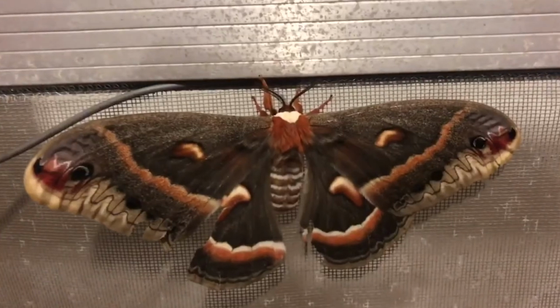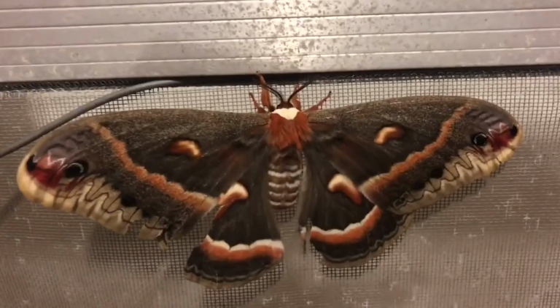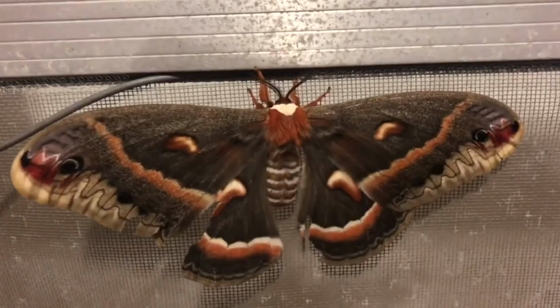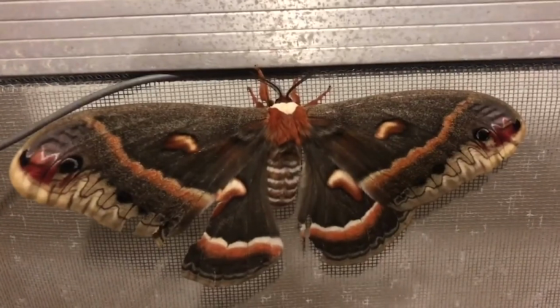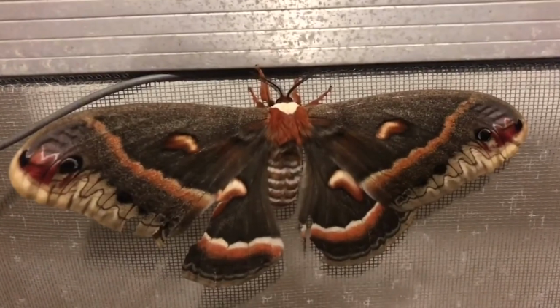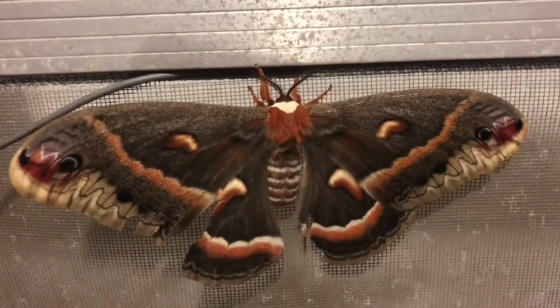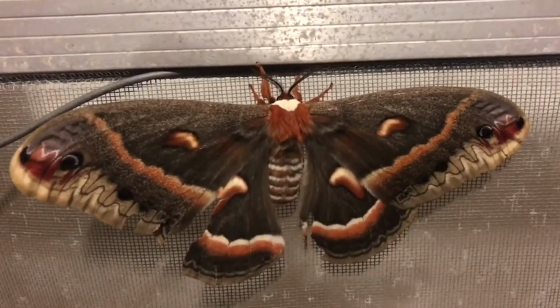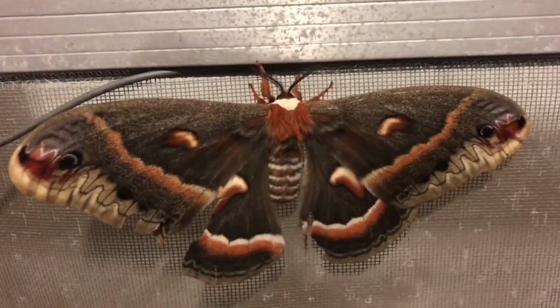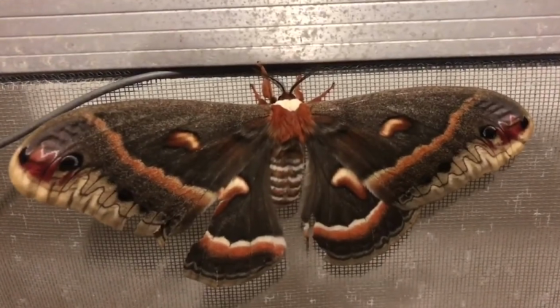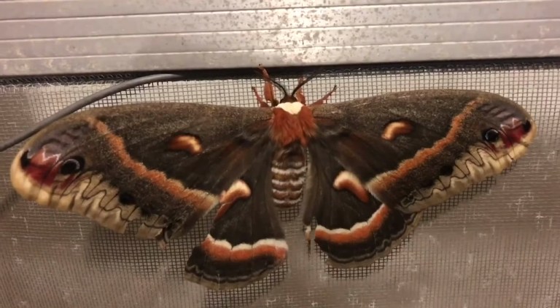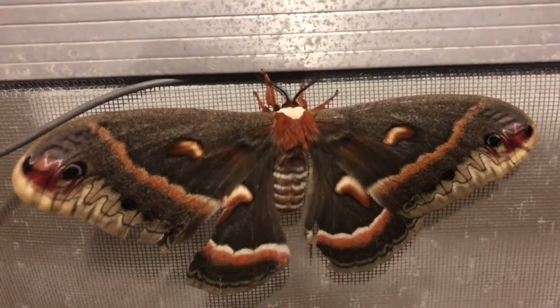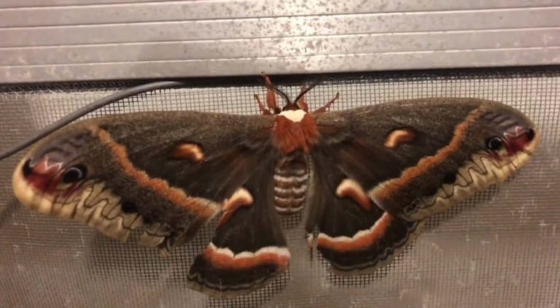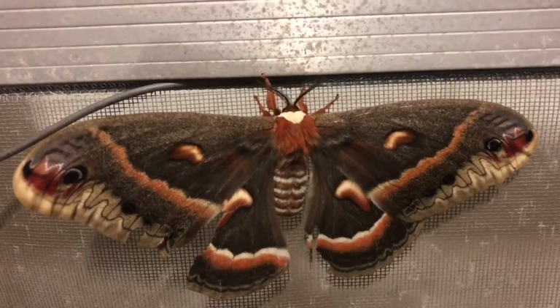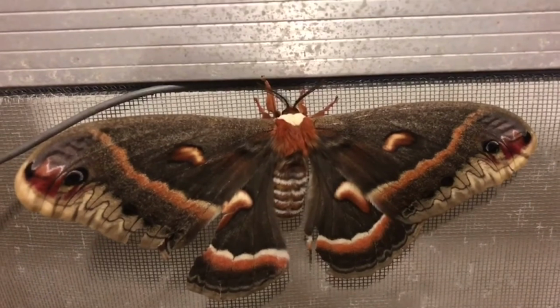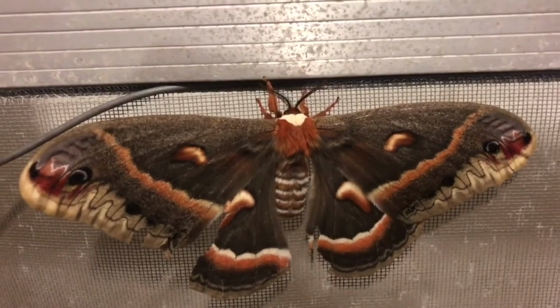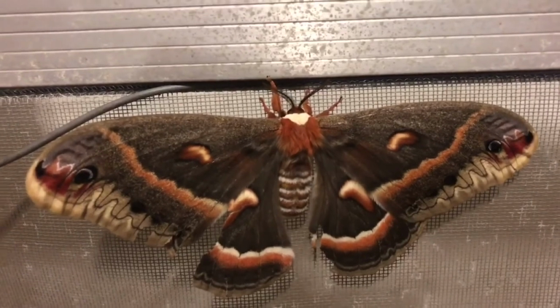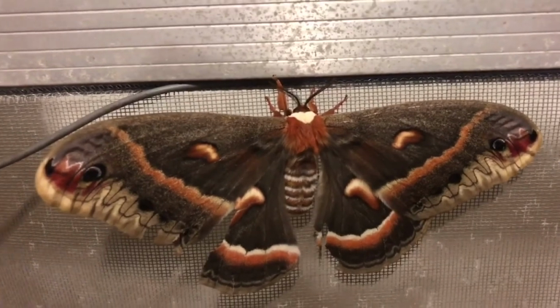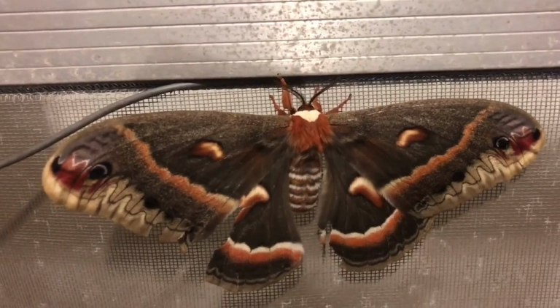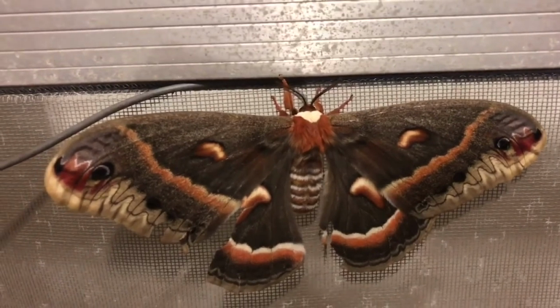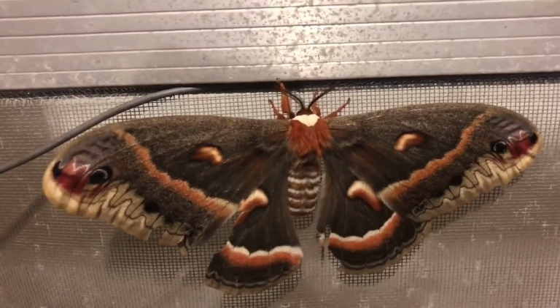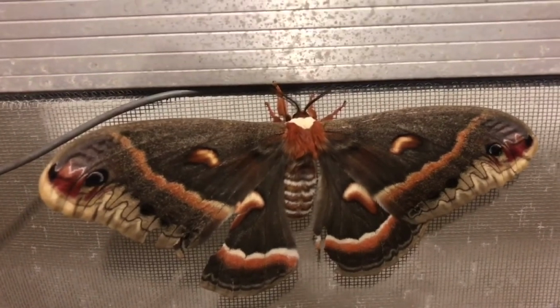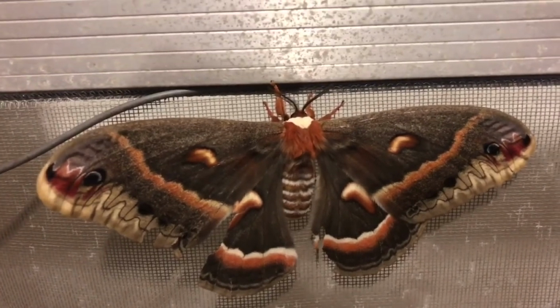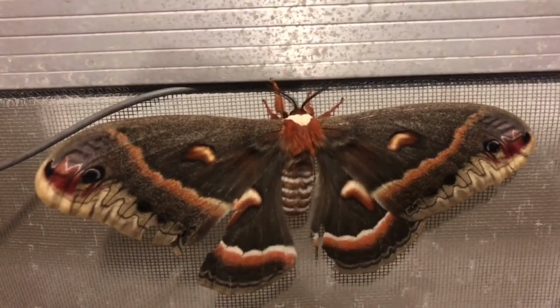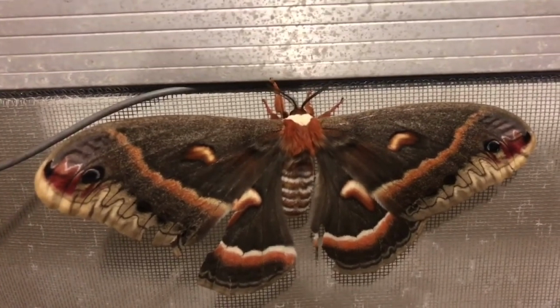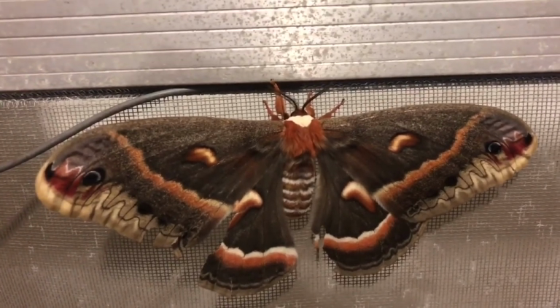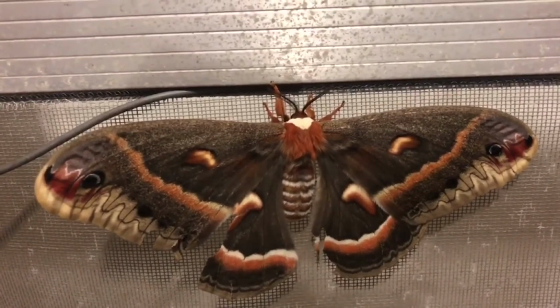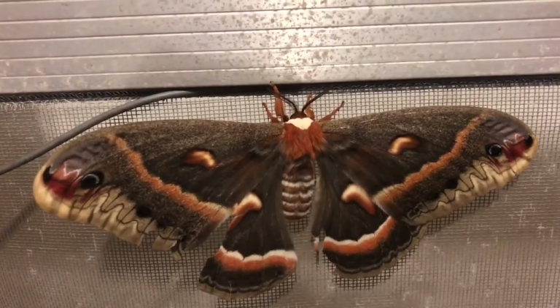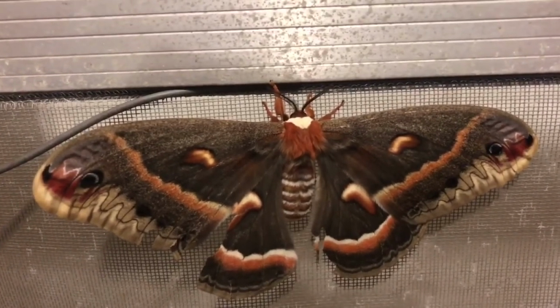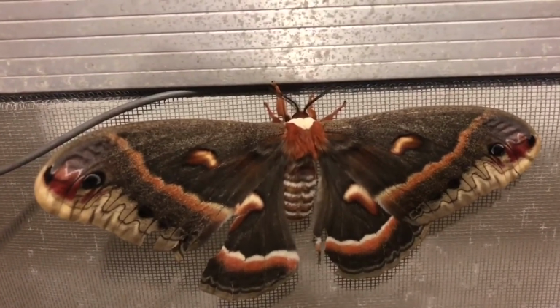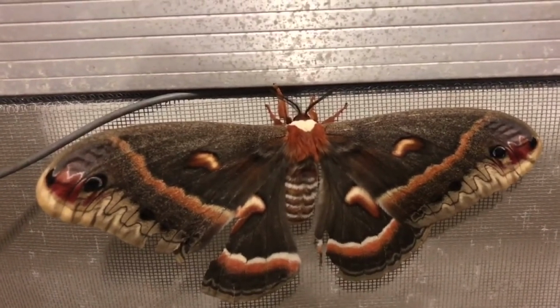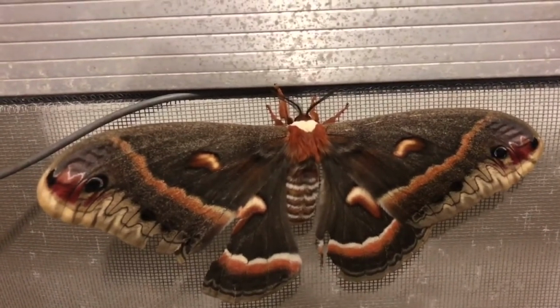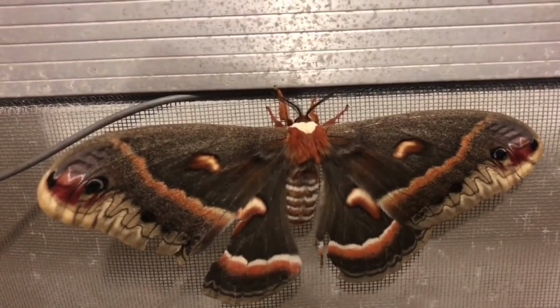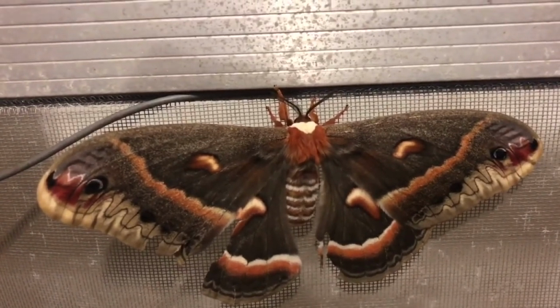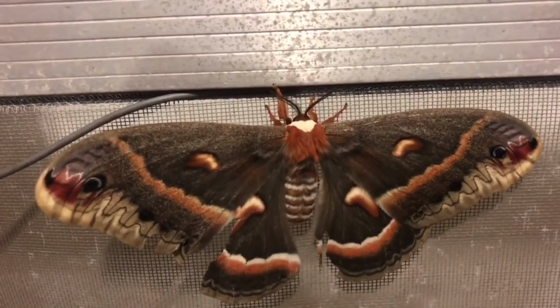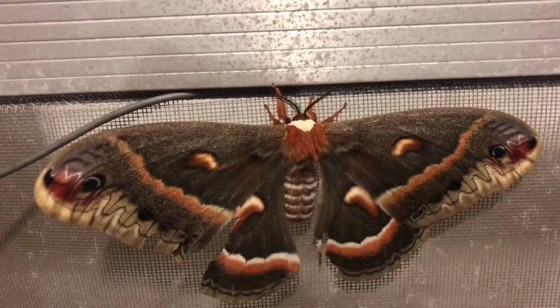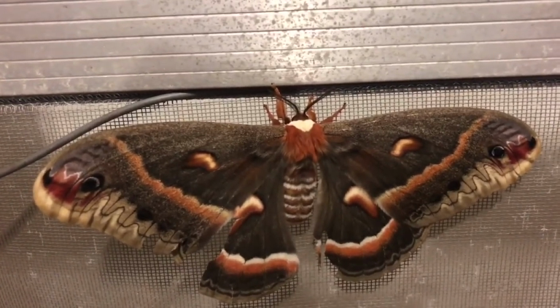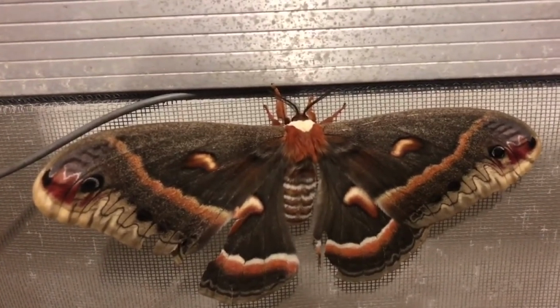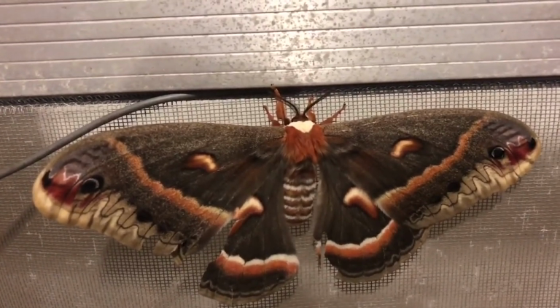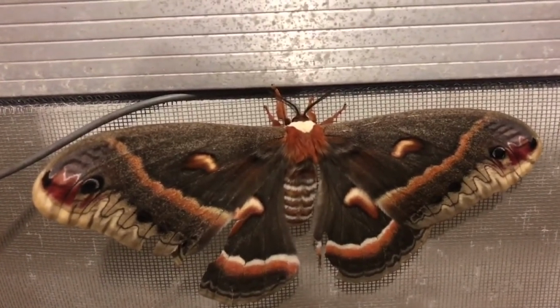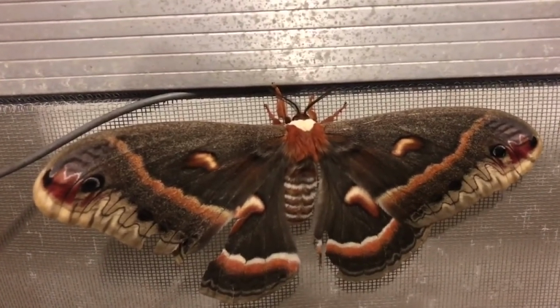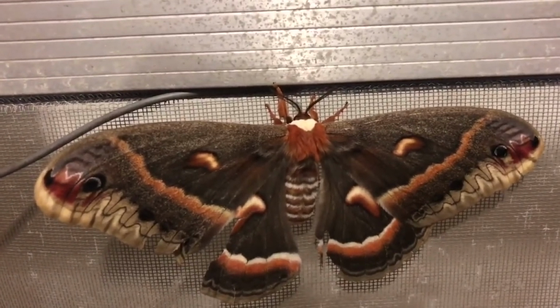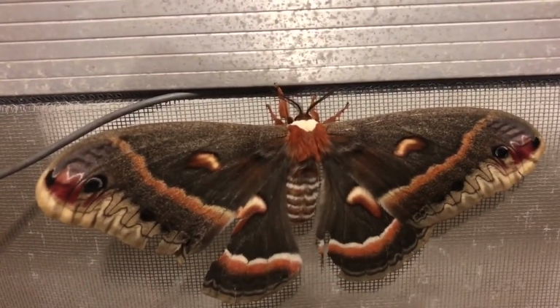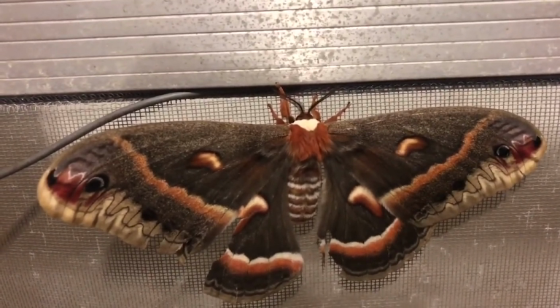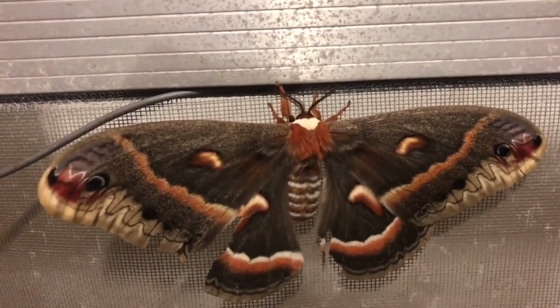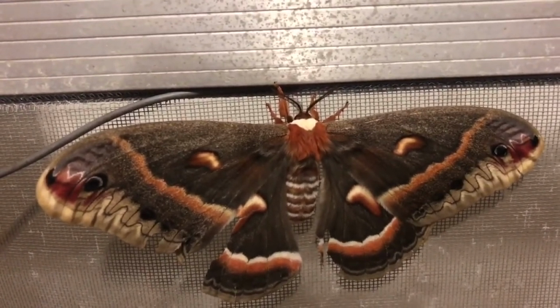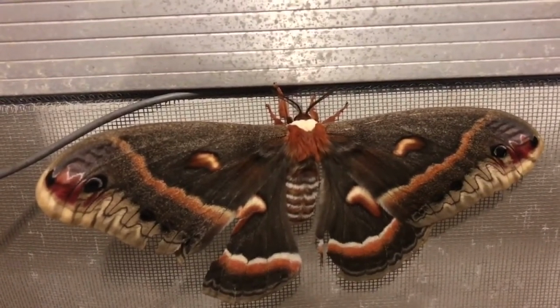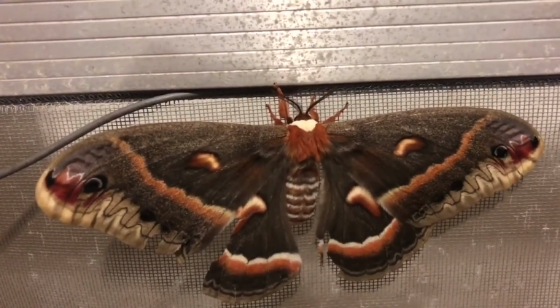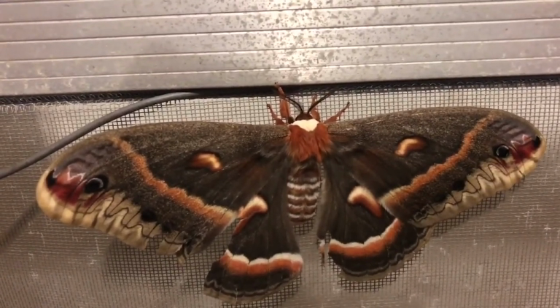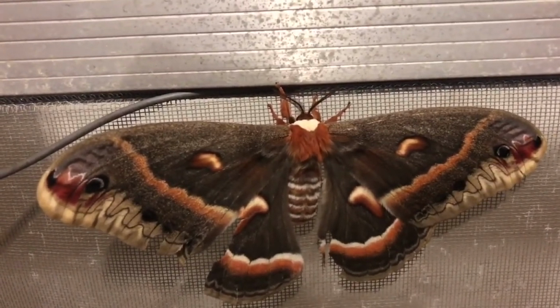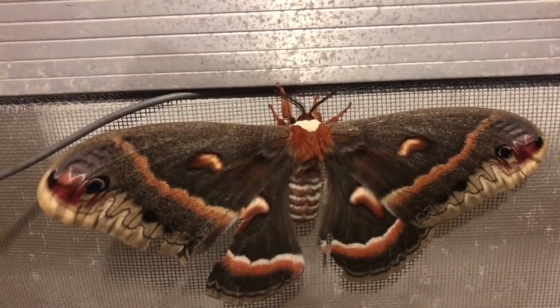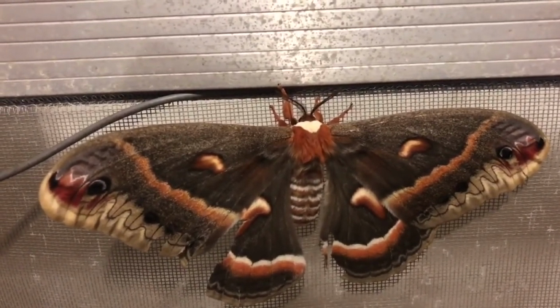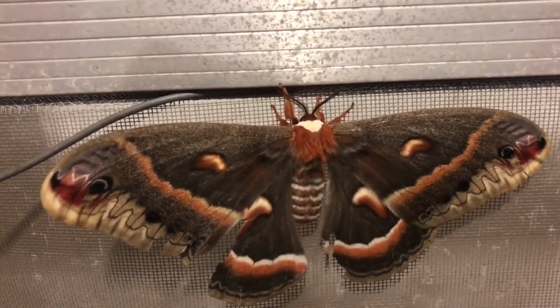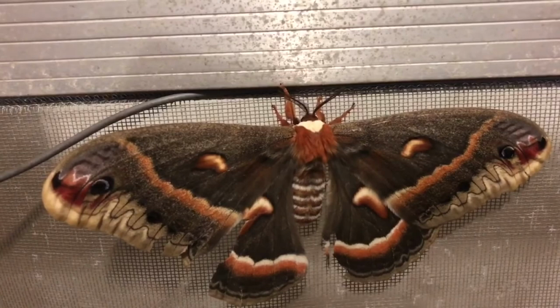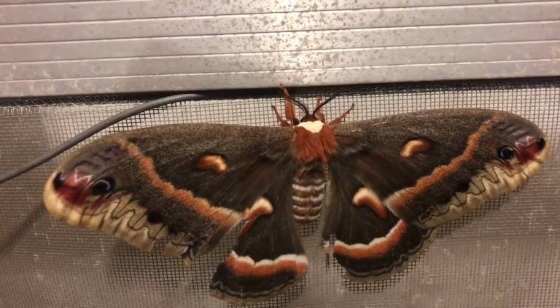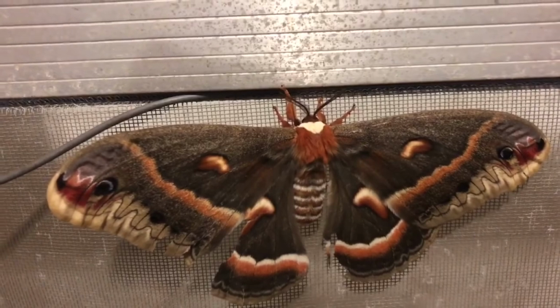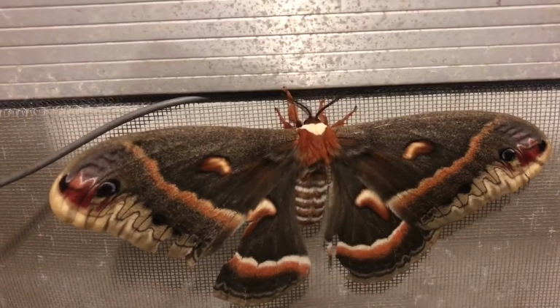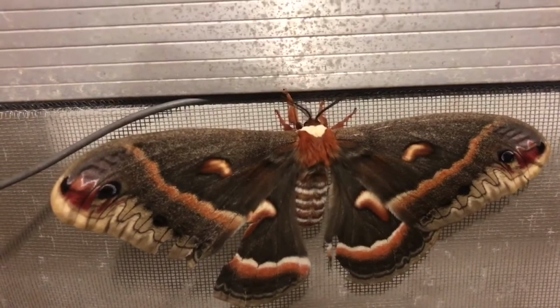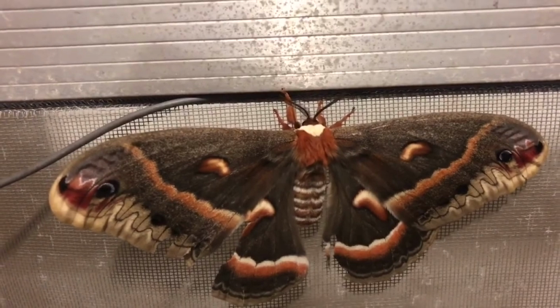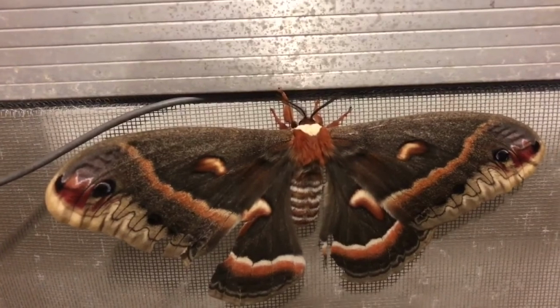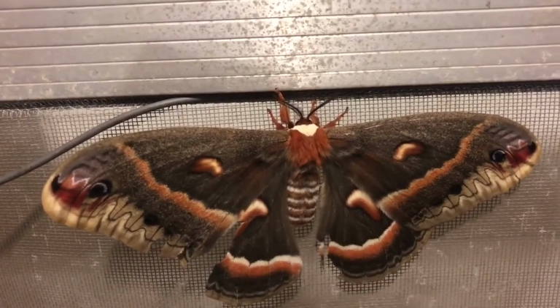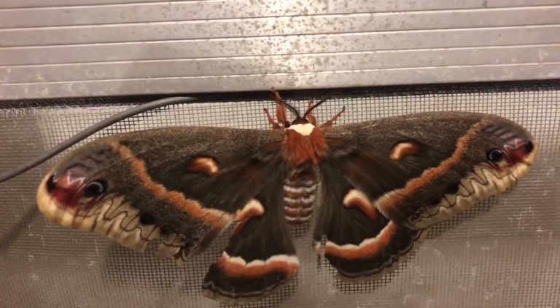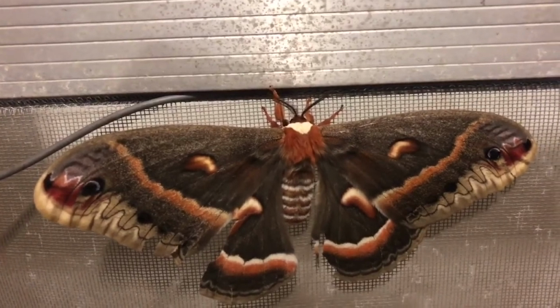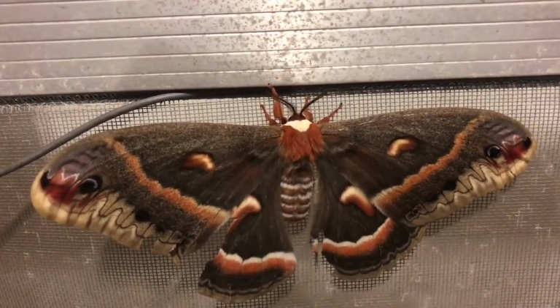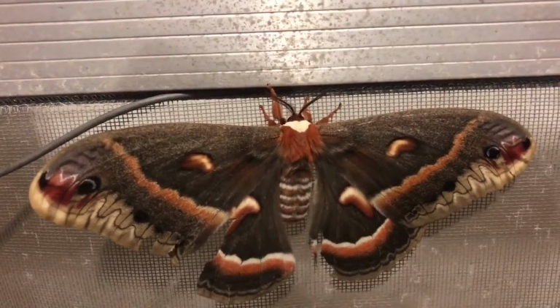Cecropia moths lack functional mouth parts — even a digestive system. Due to this, they only live about two weeks.